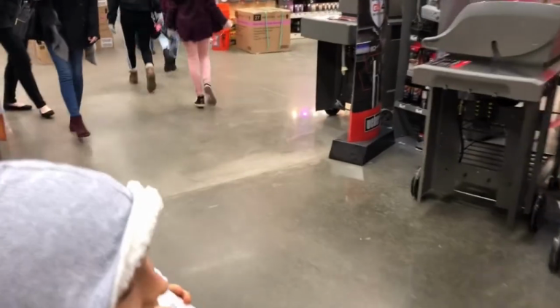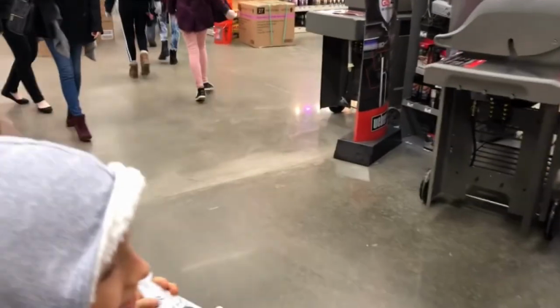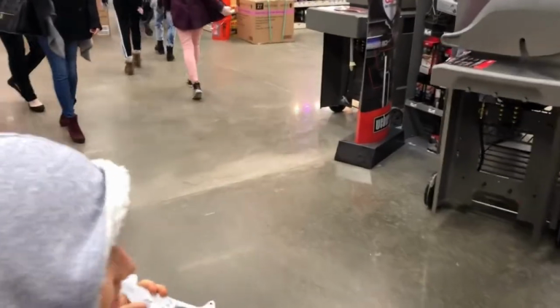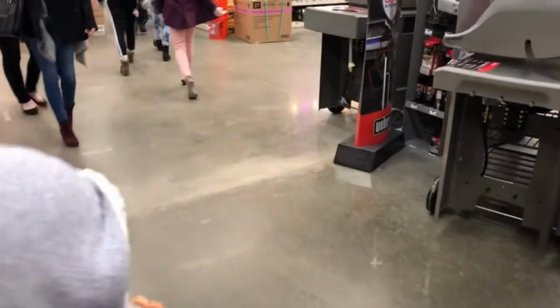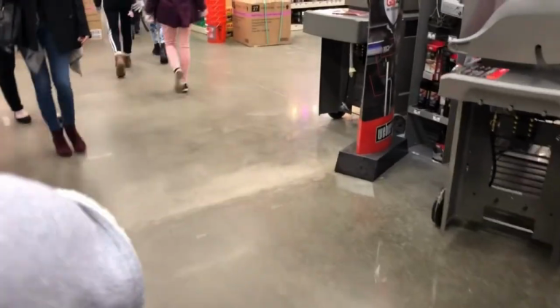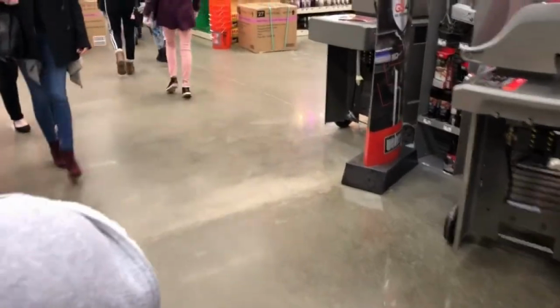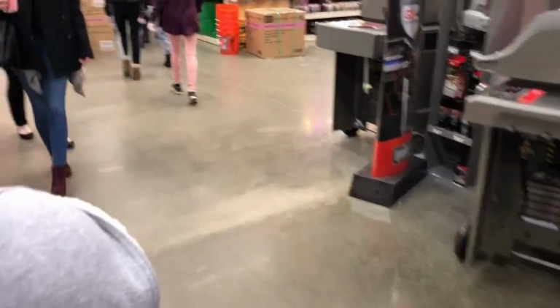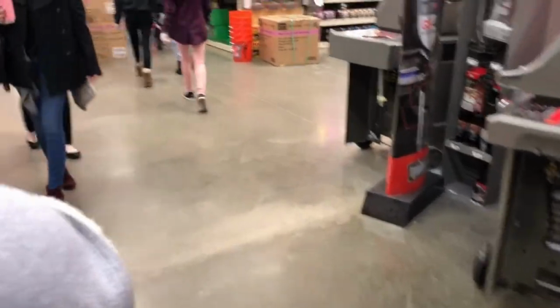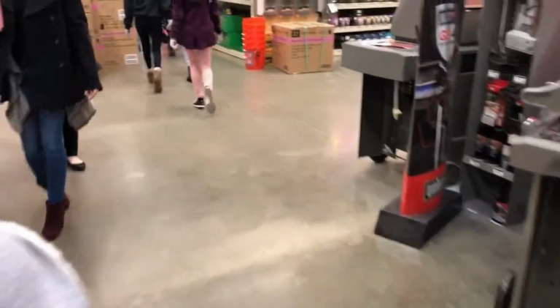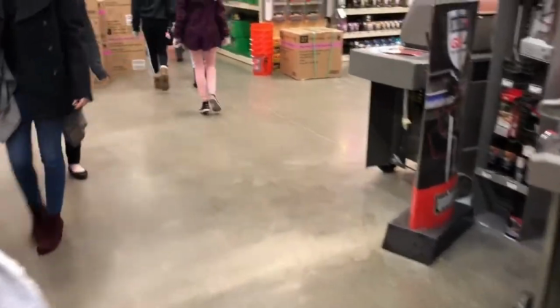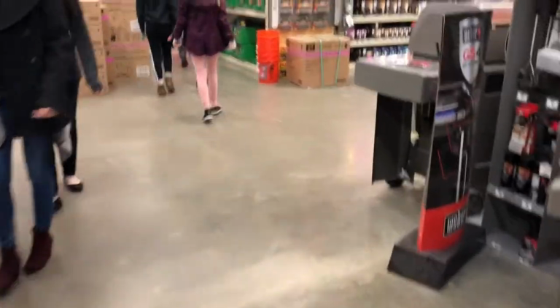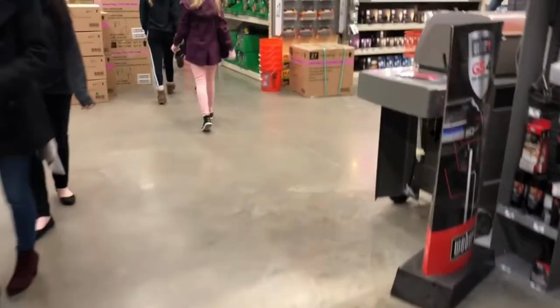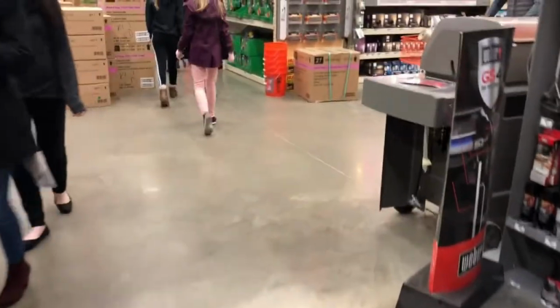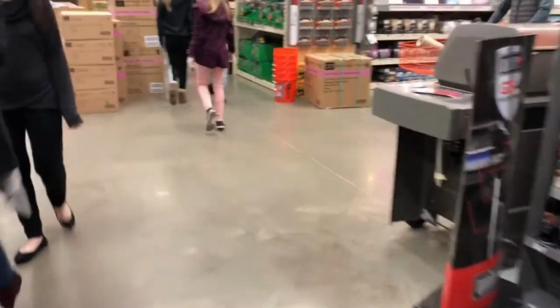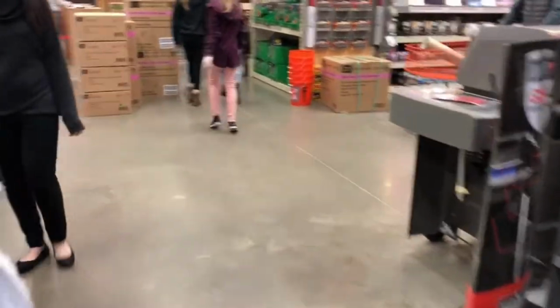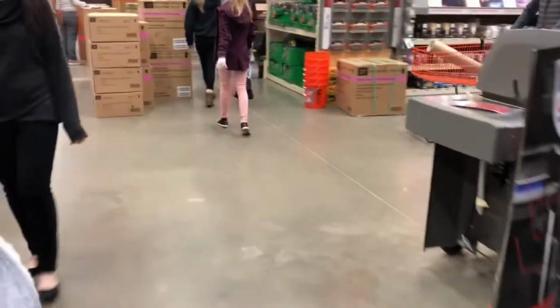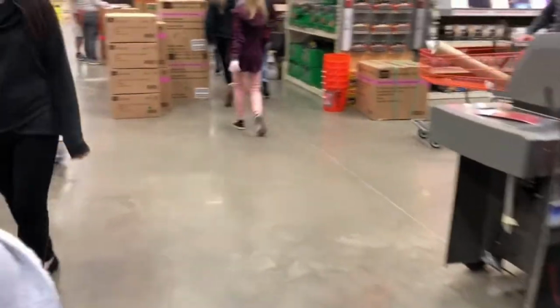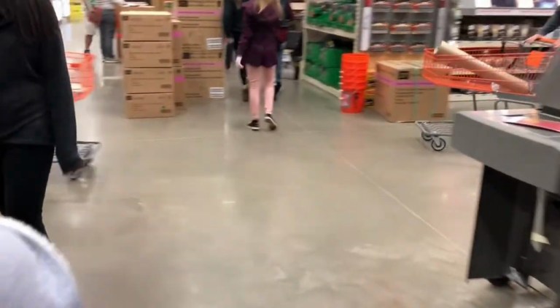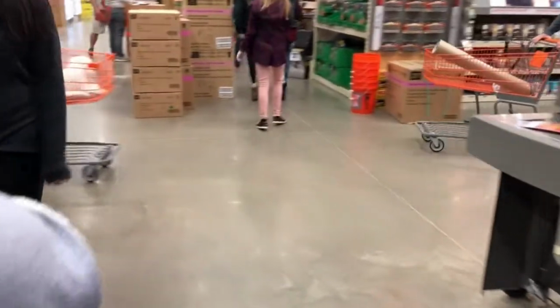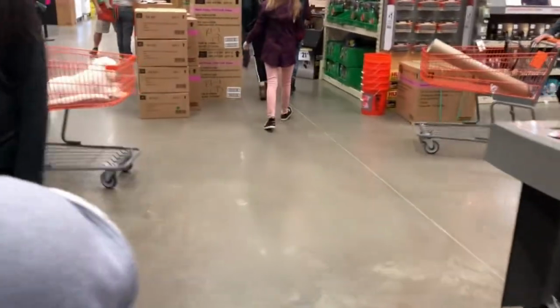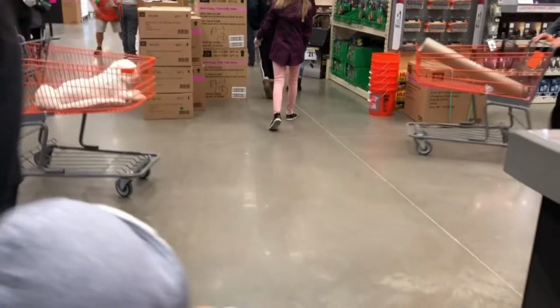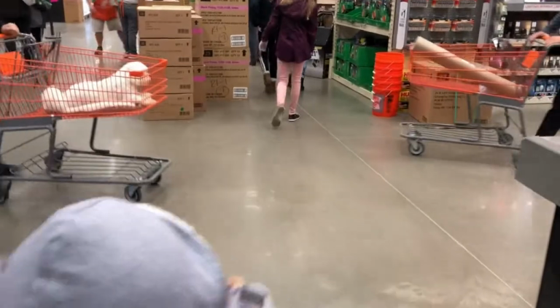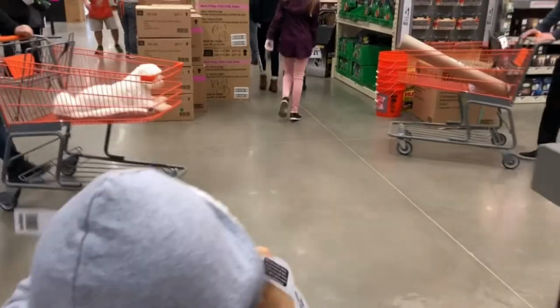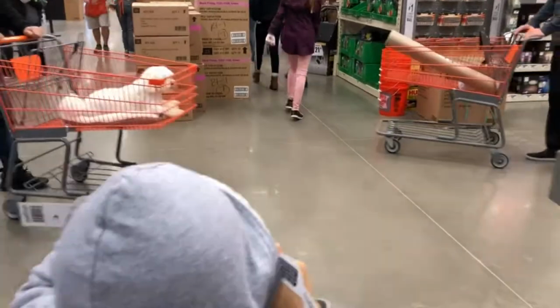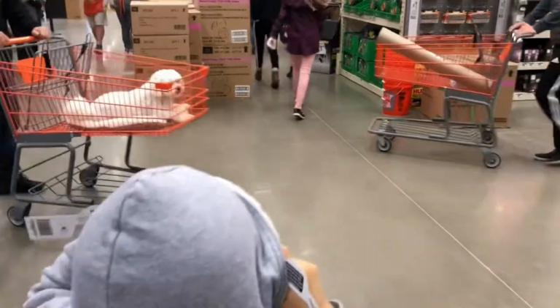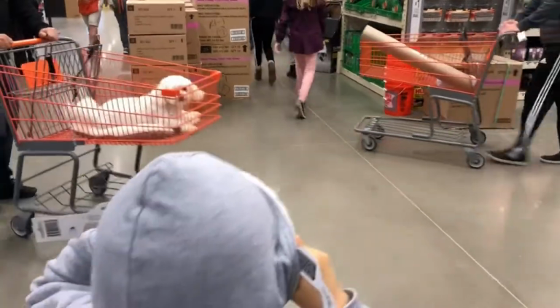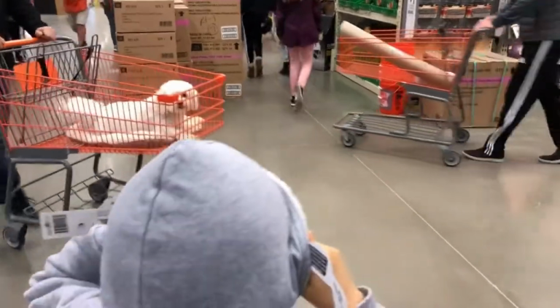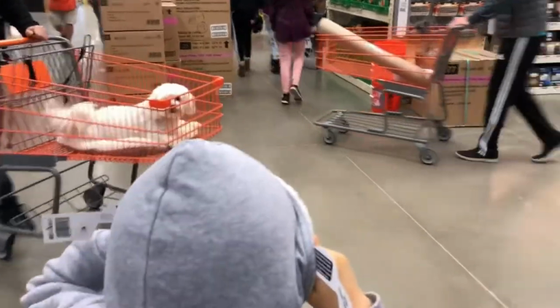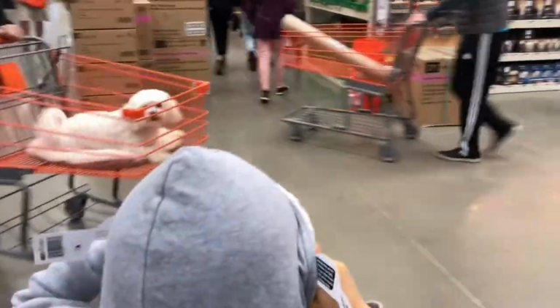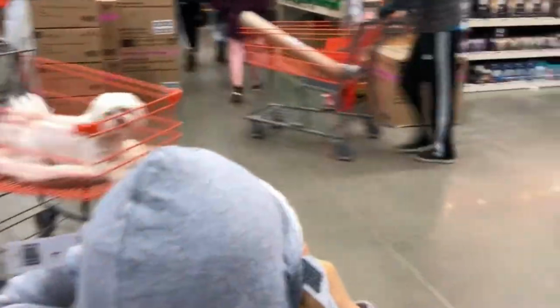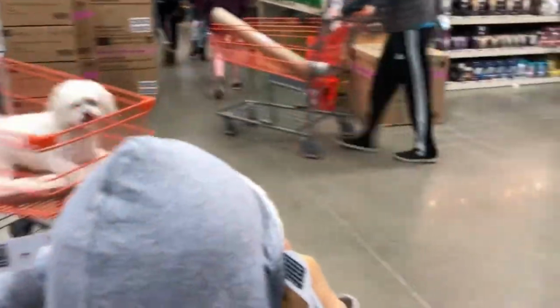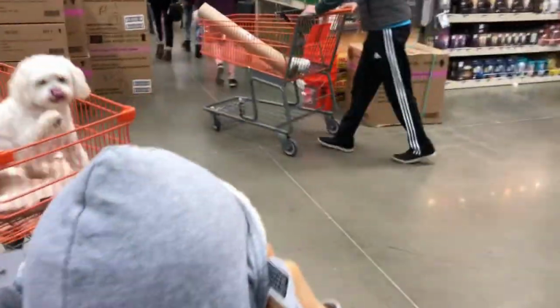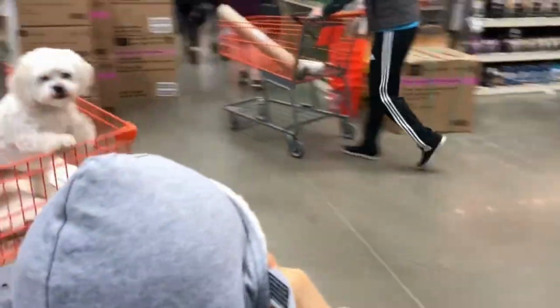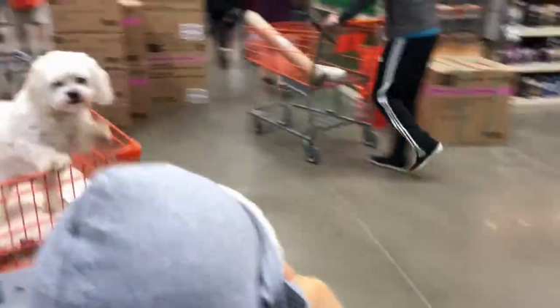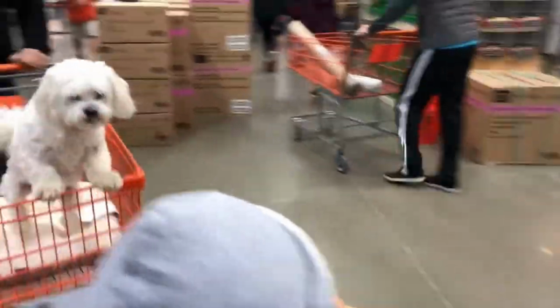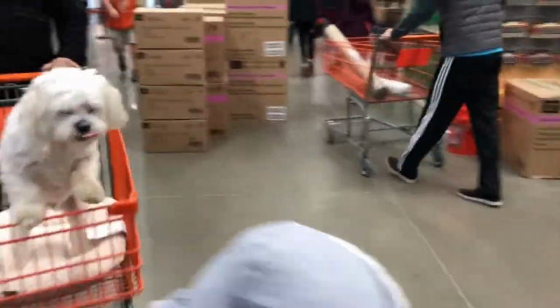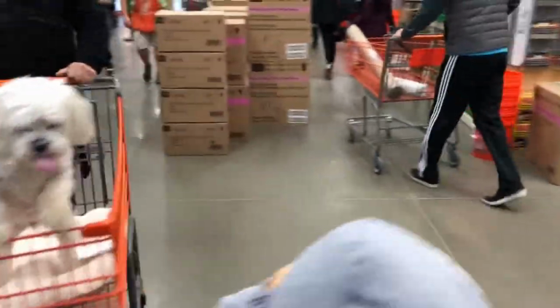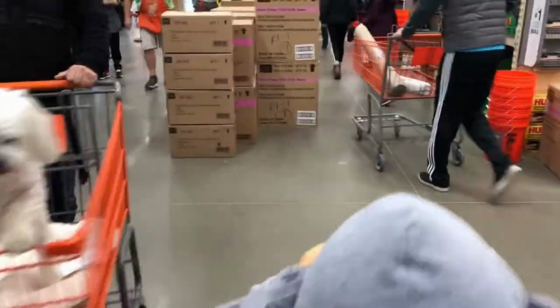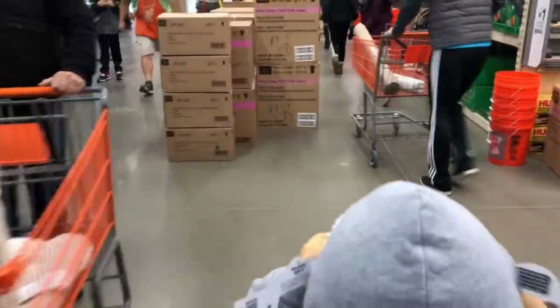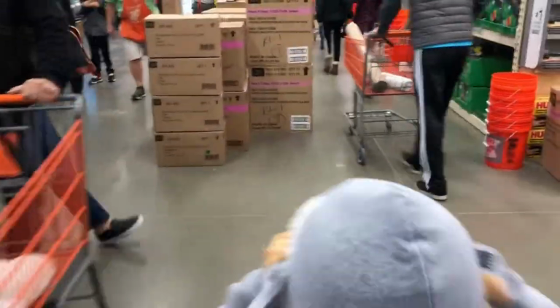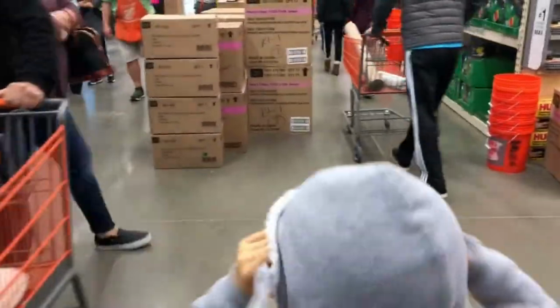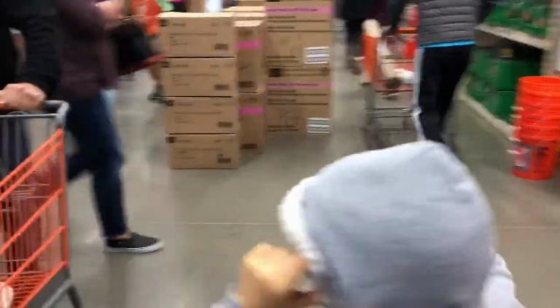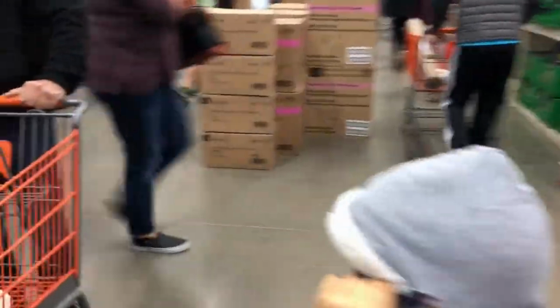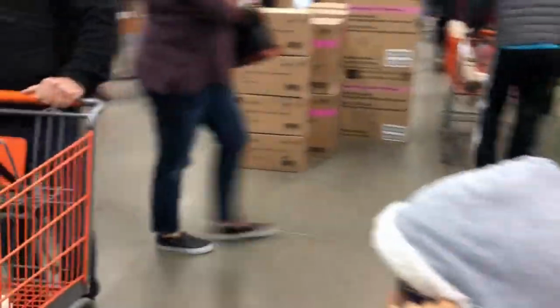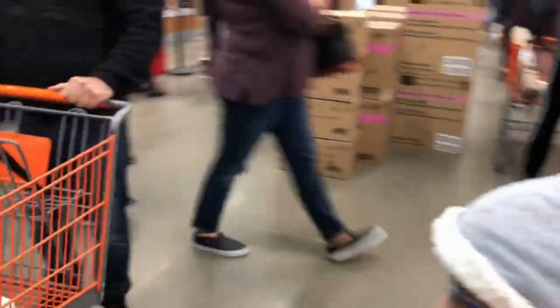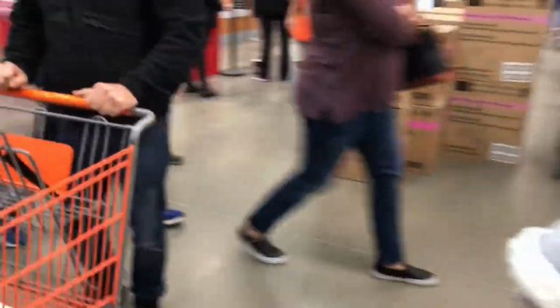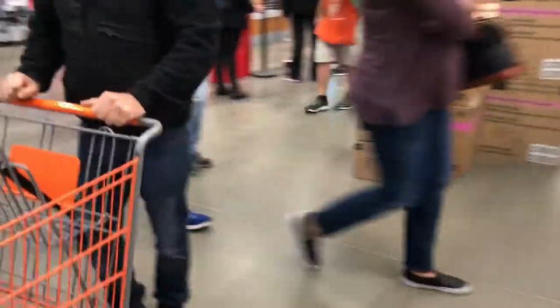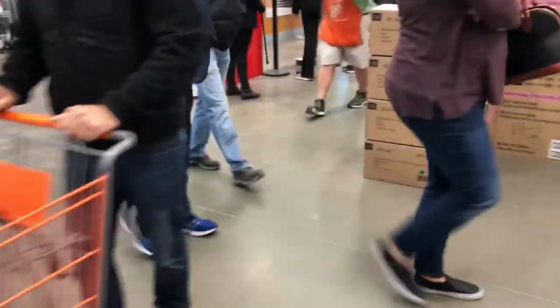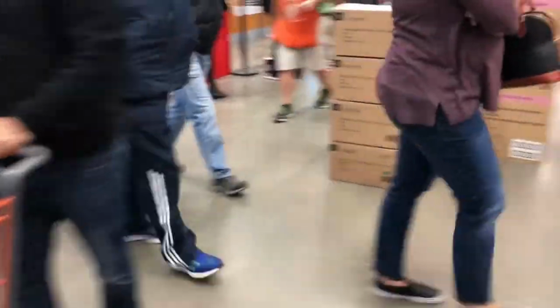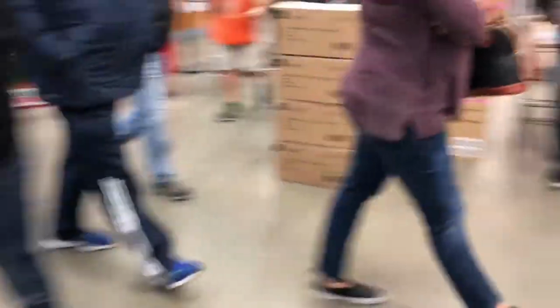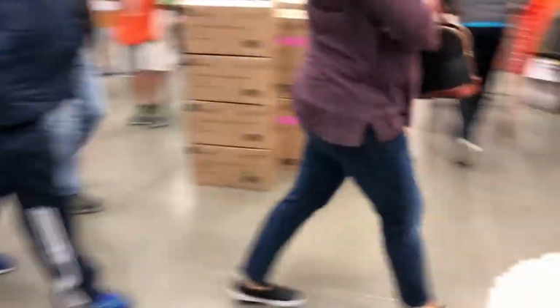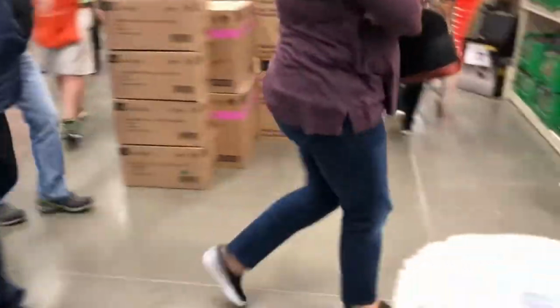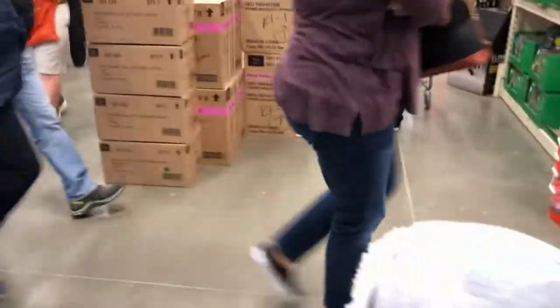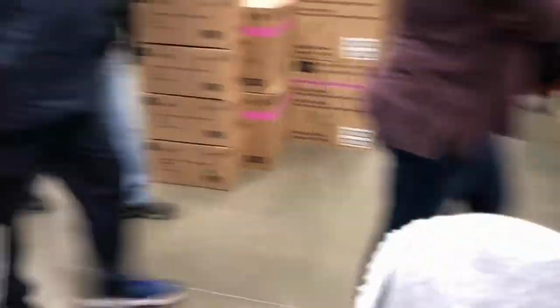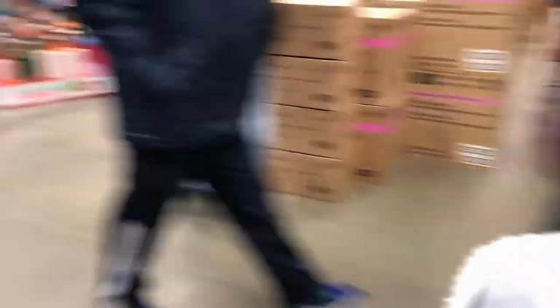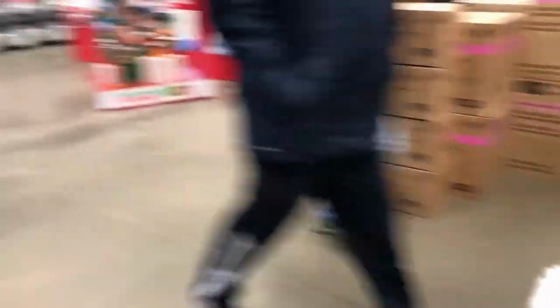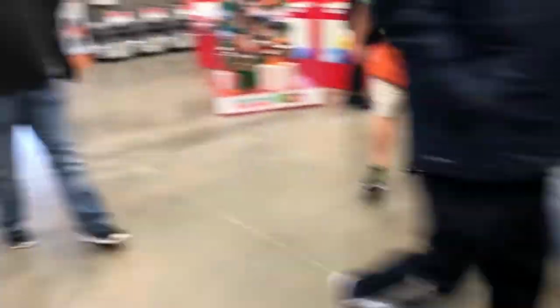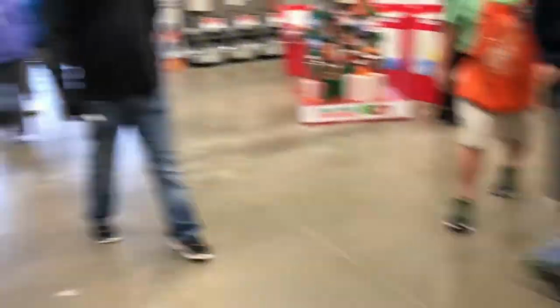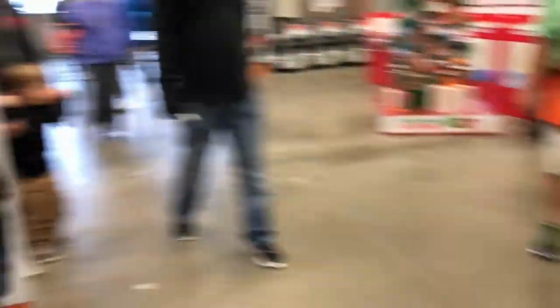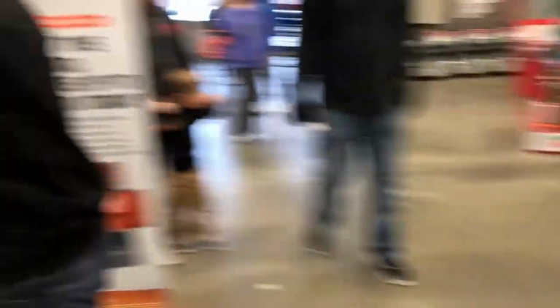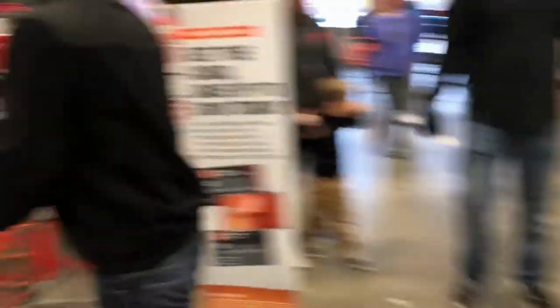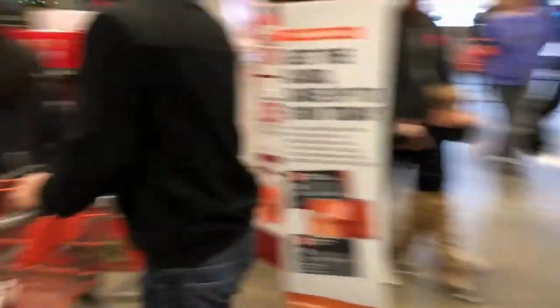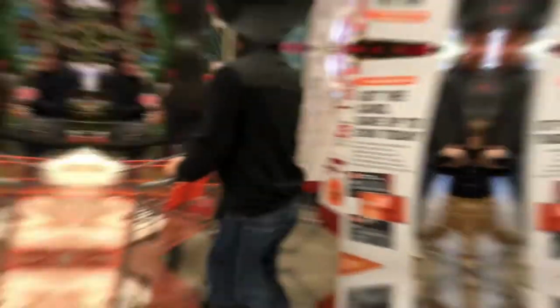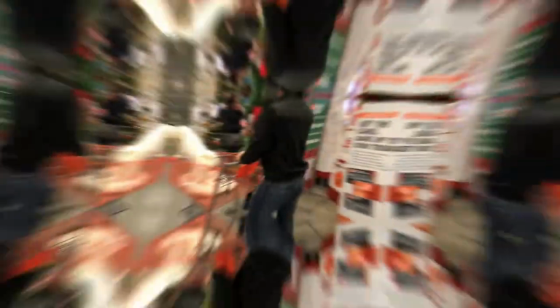There's a Christmas tree. Awww. See the puppy? Oh yes sir.